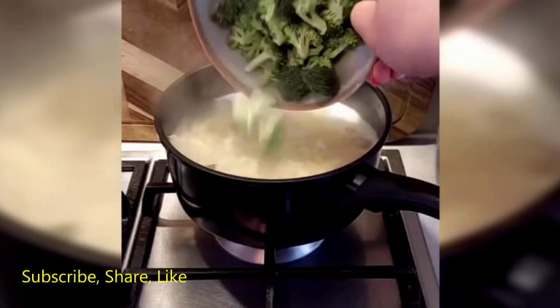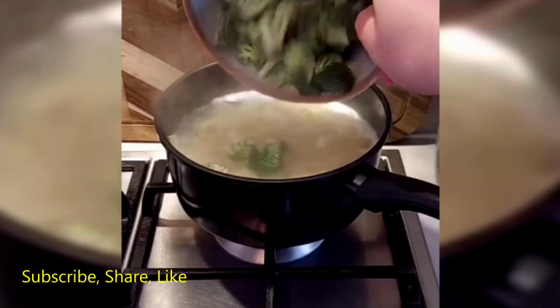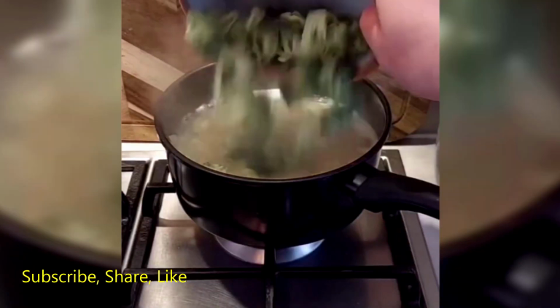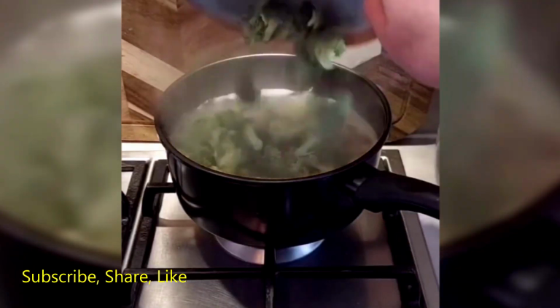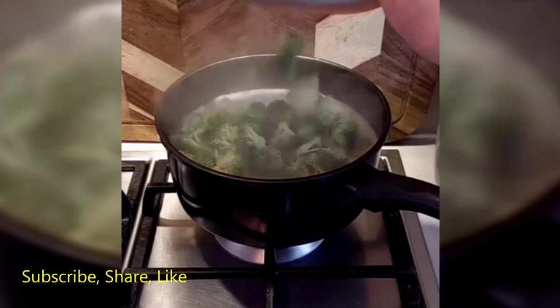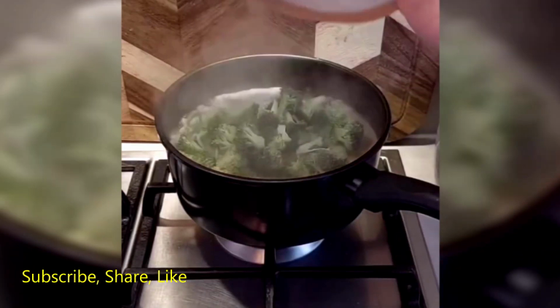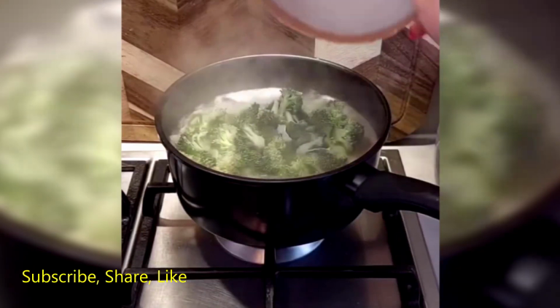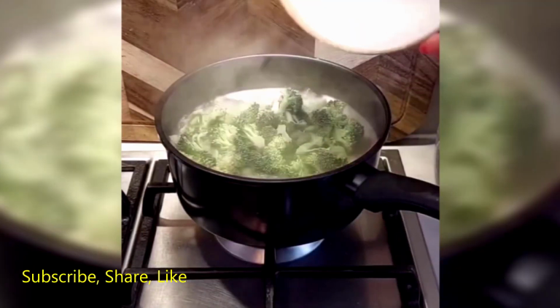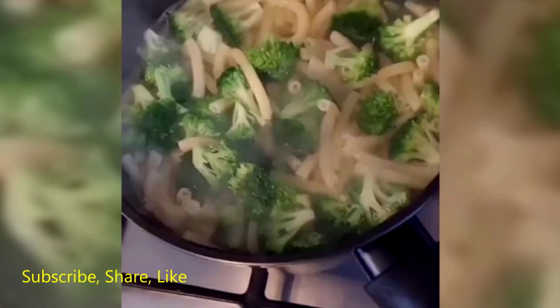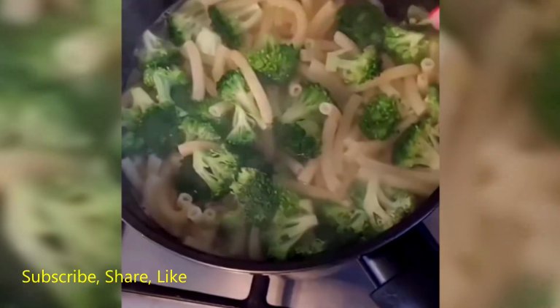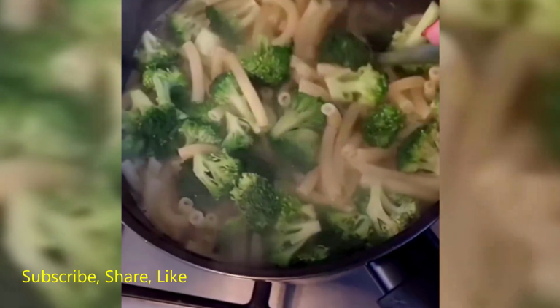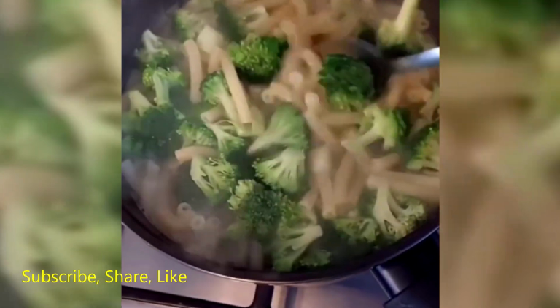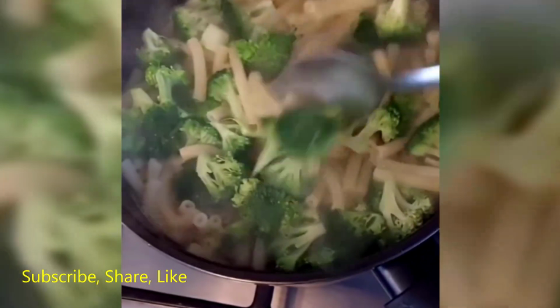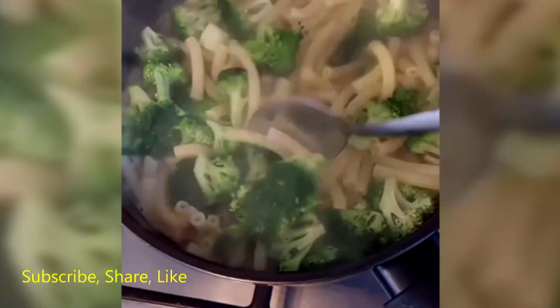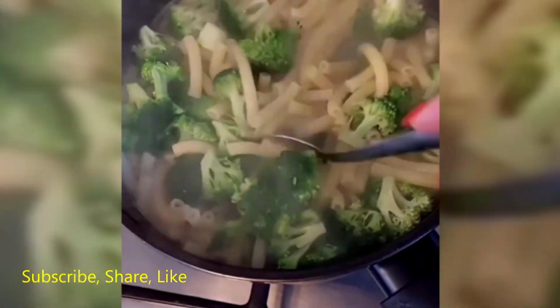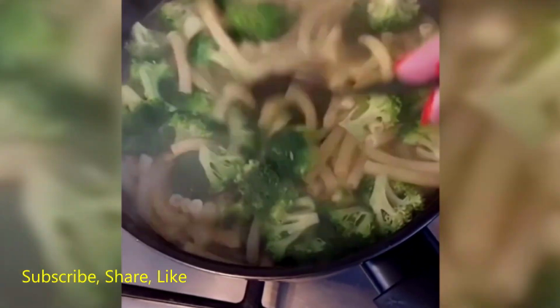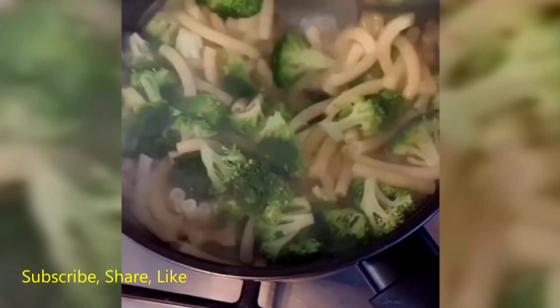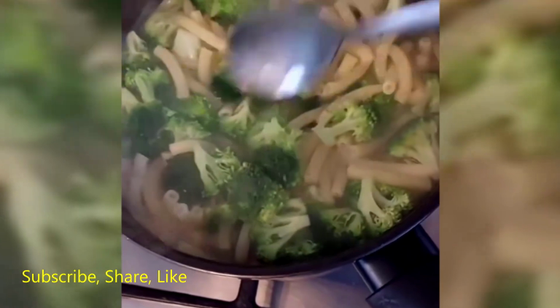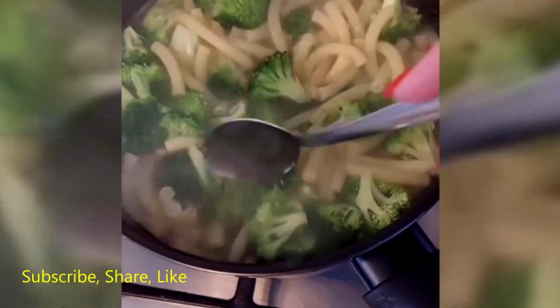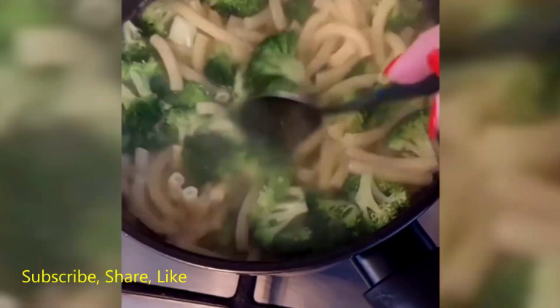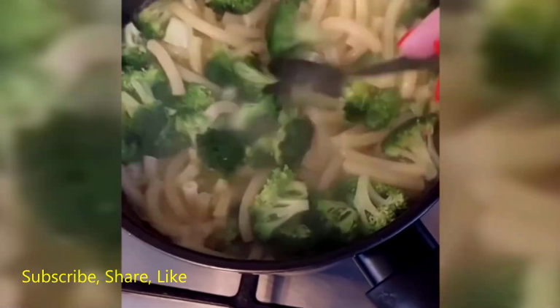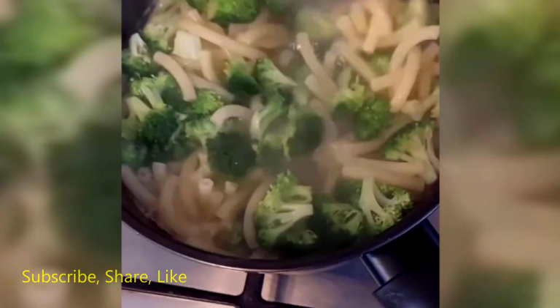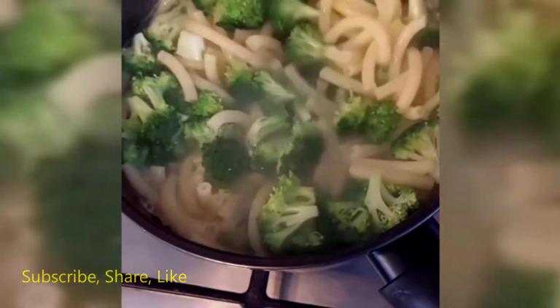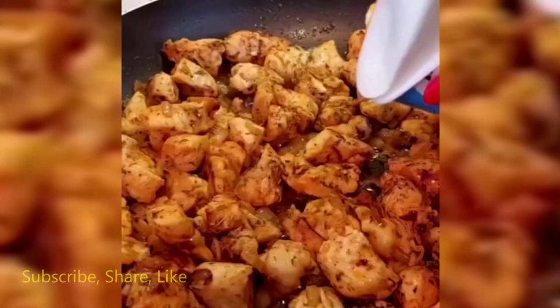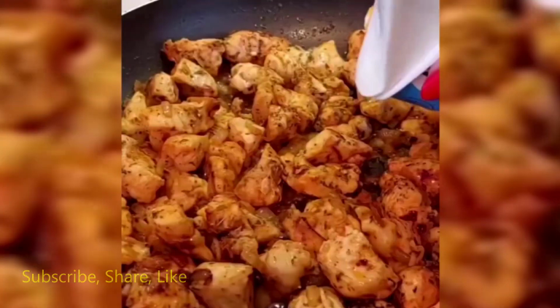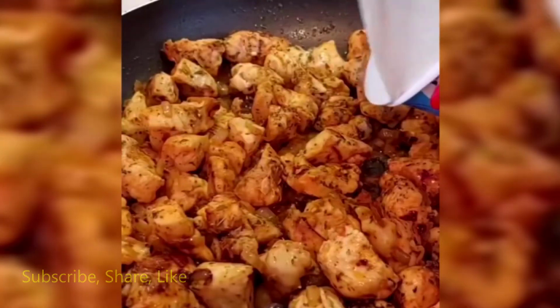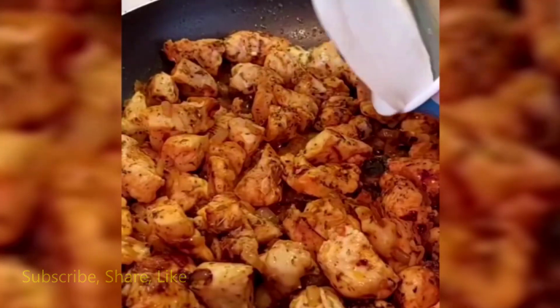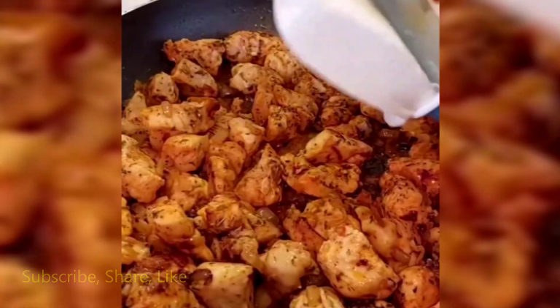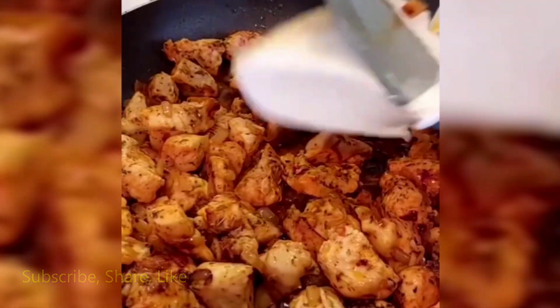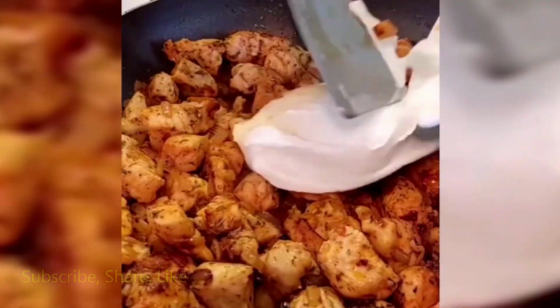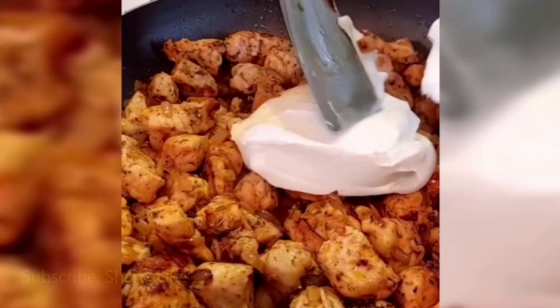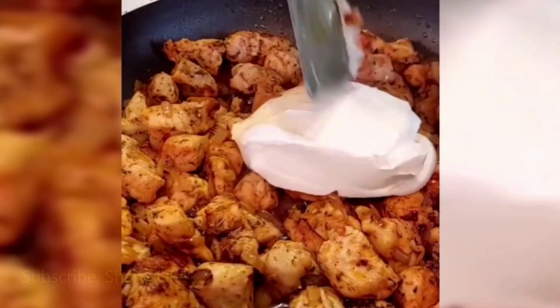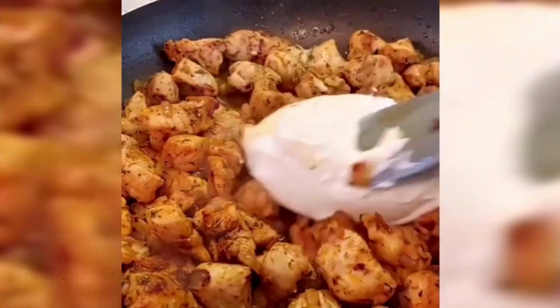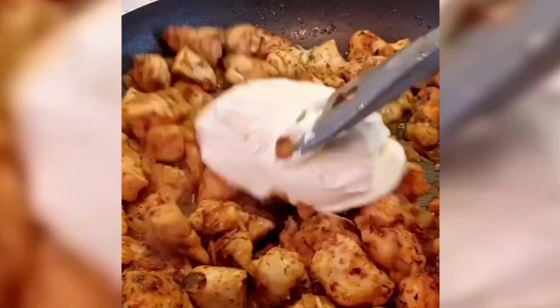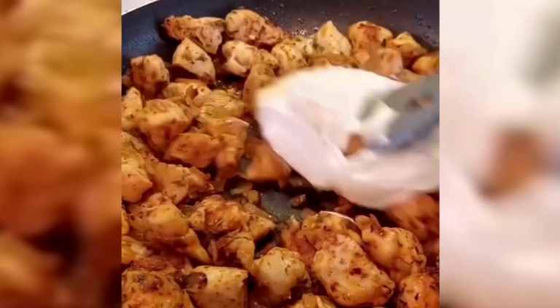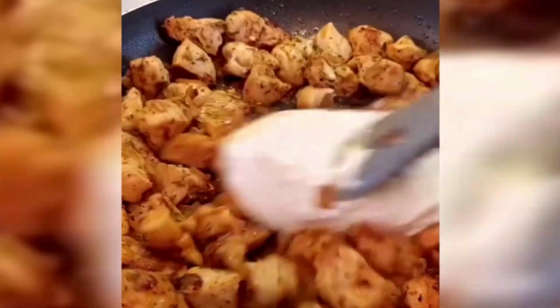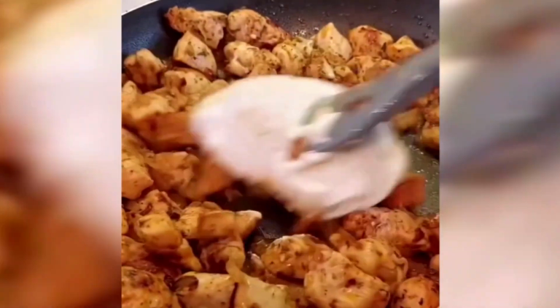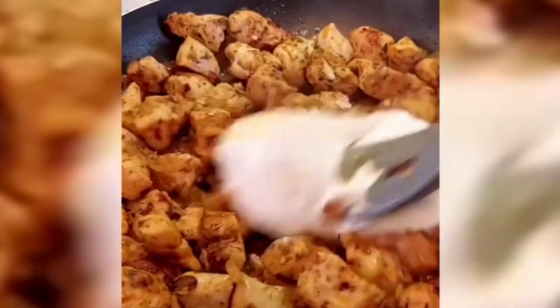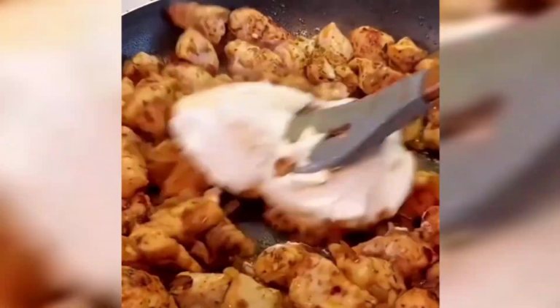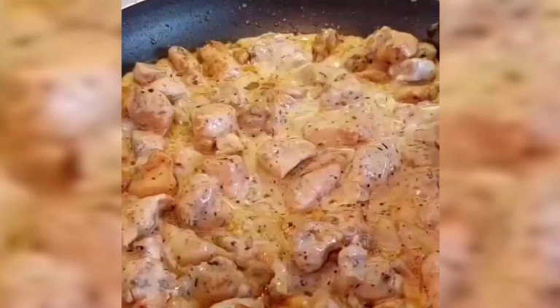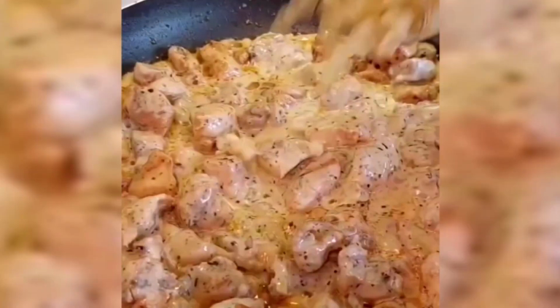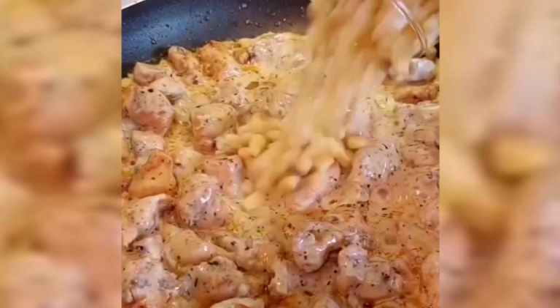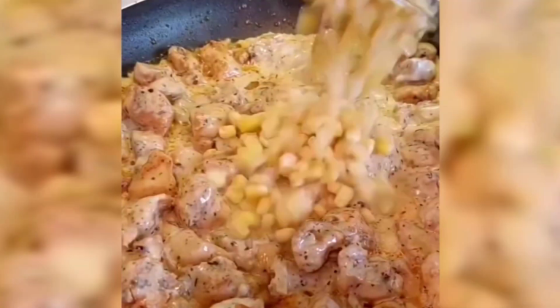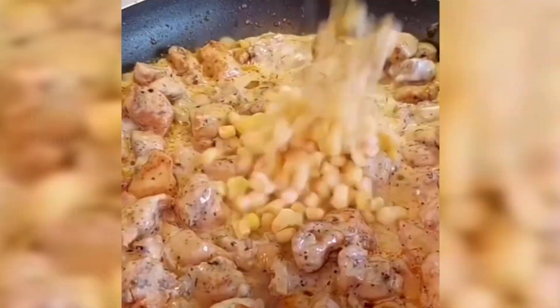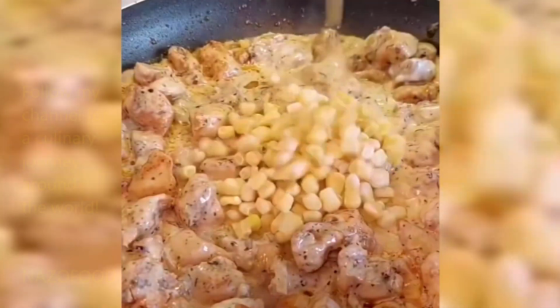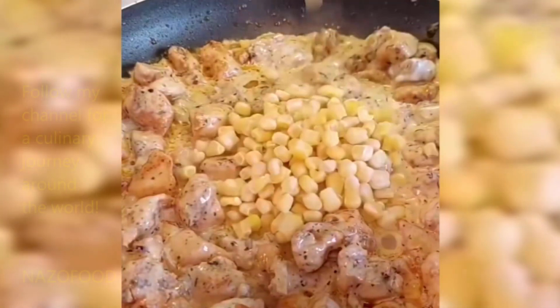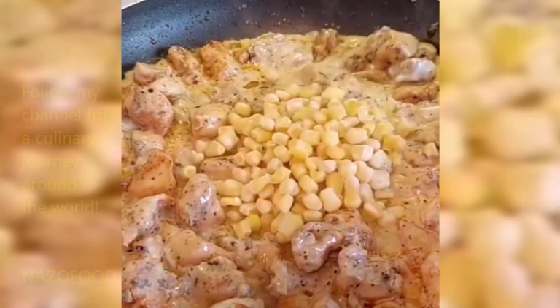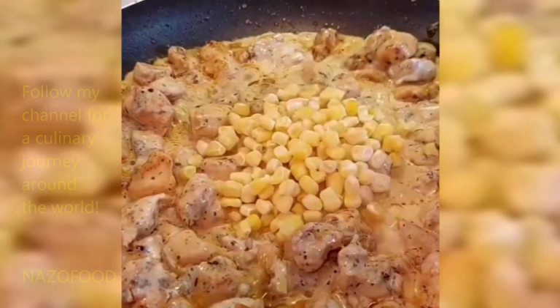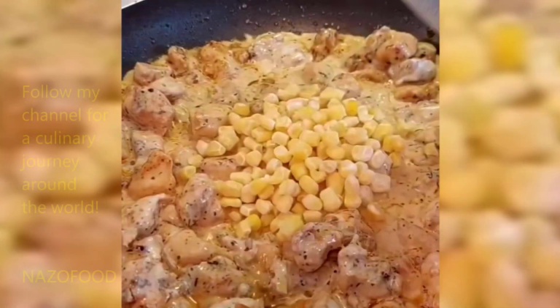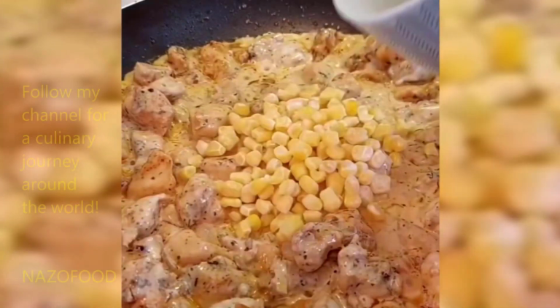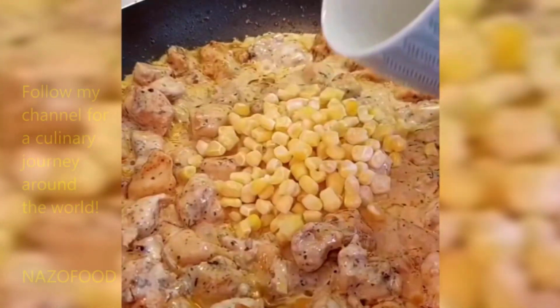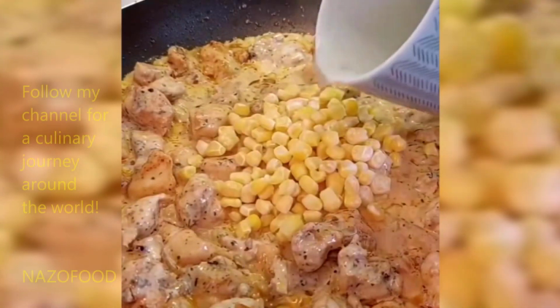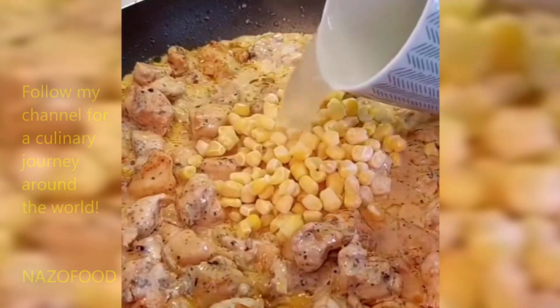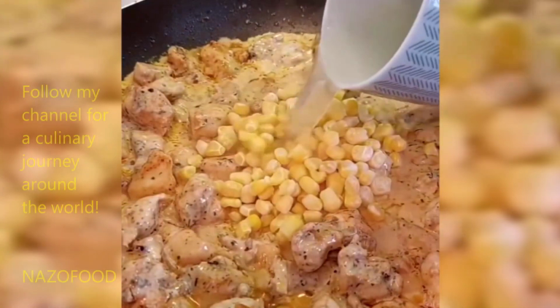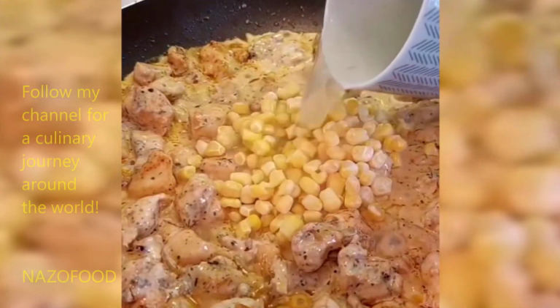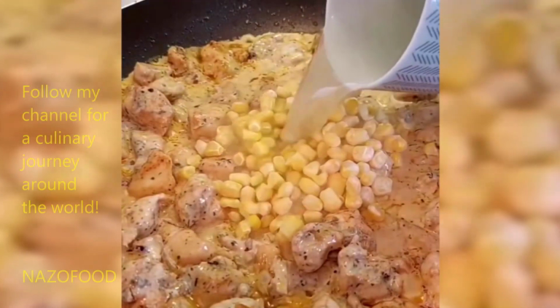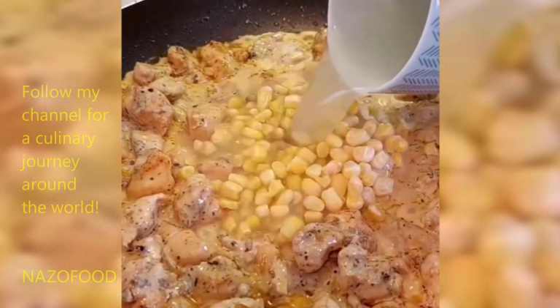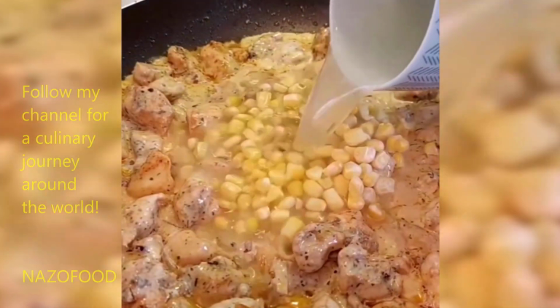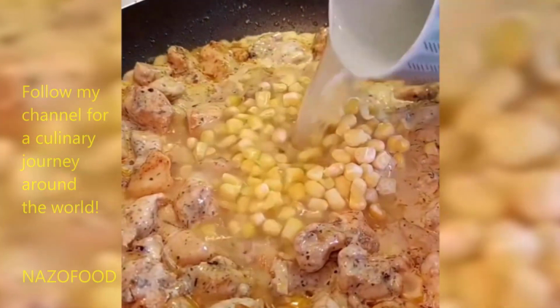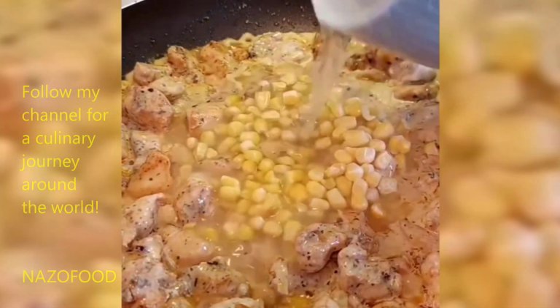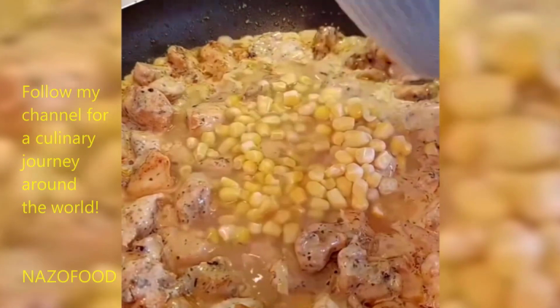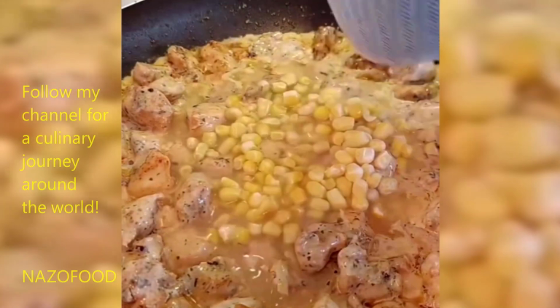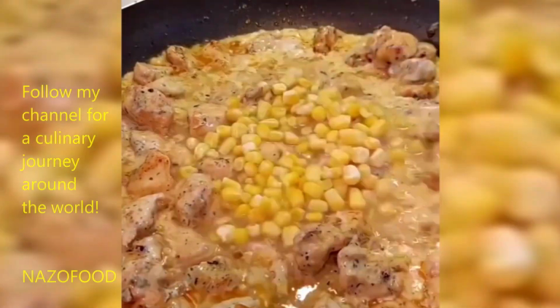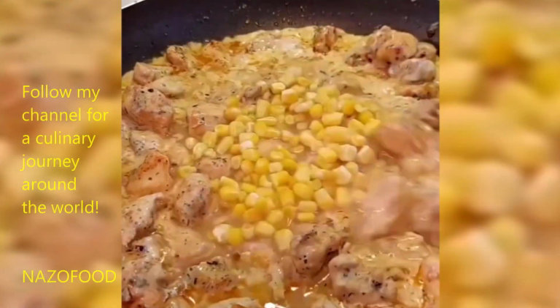Add the cooked pasta and broccoli to the pan and mix well. Grate some parmesan cheese over the top and serve. Enjoy!